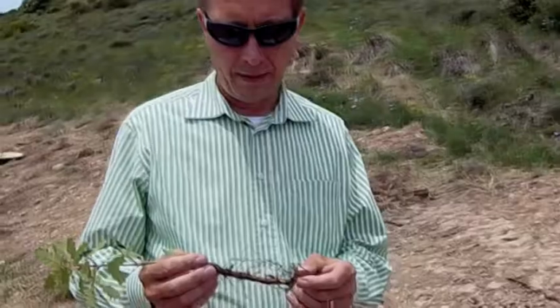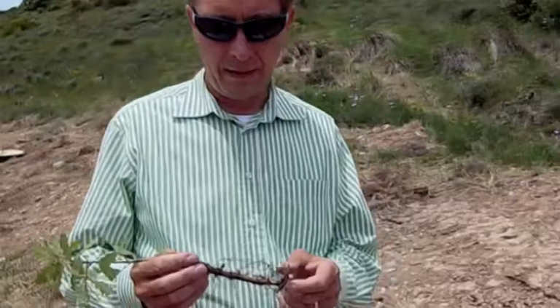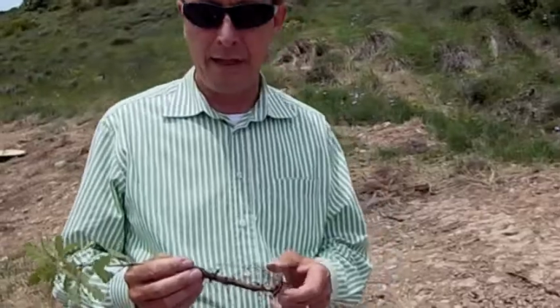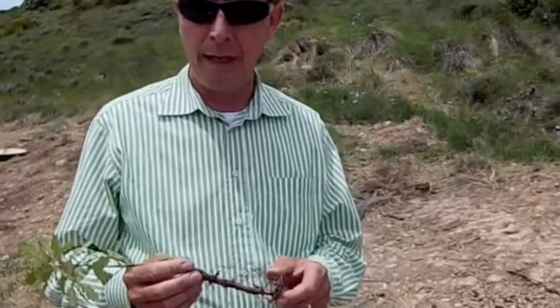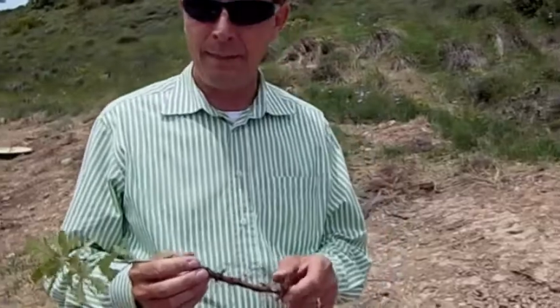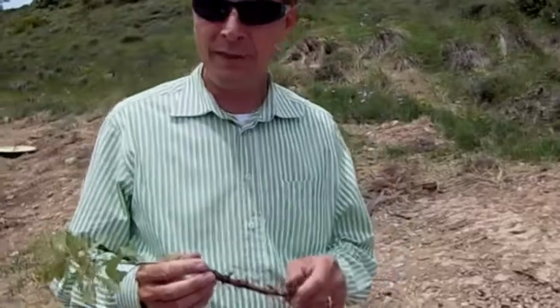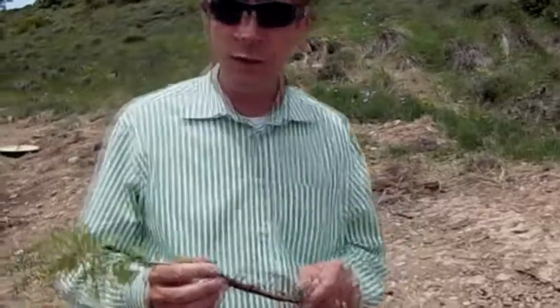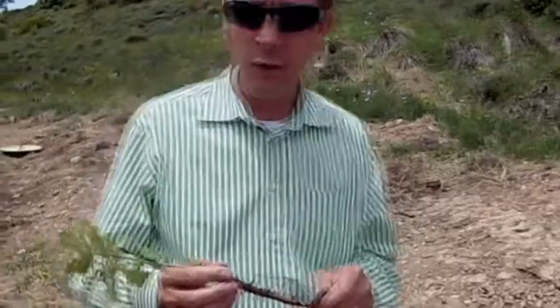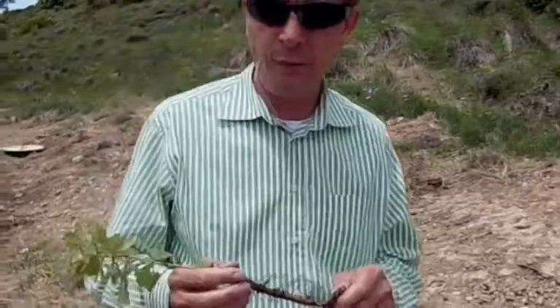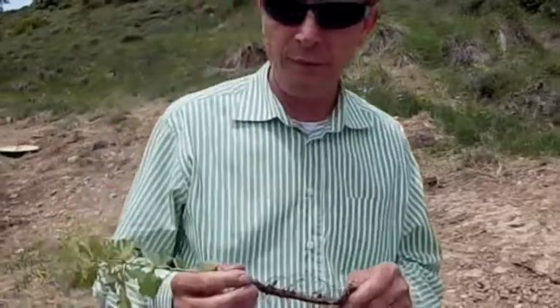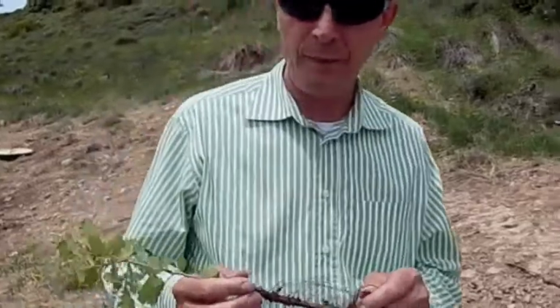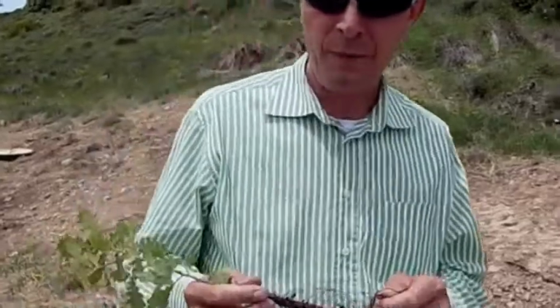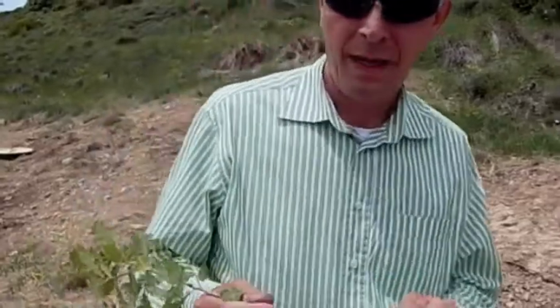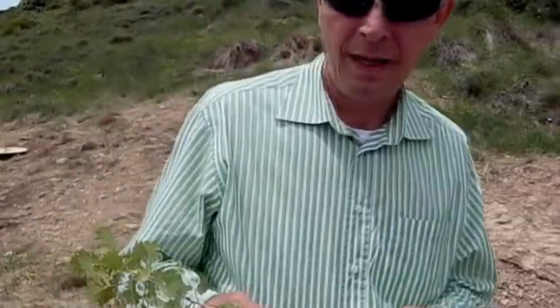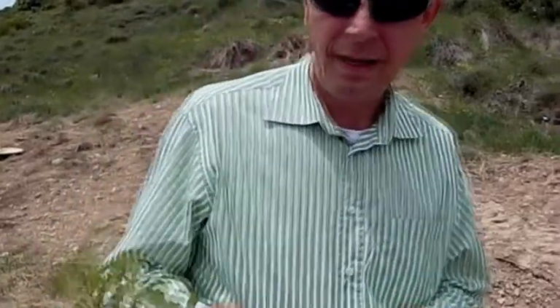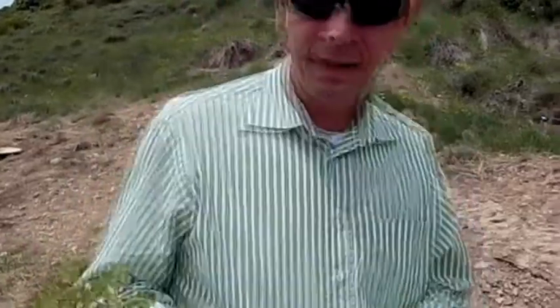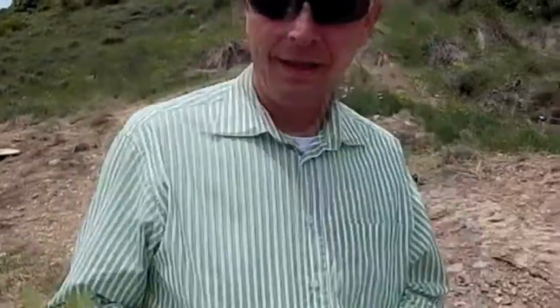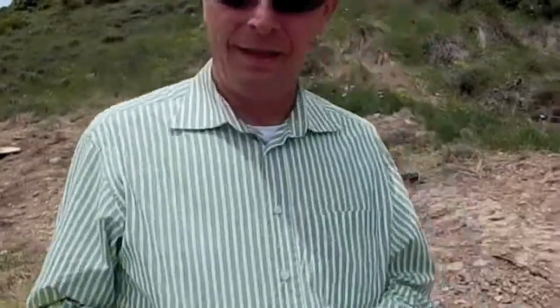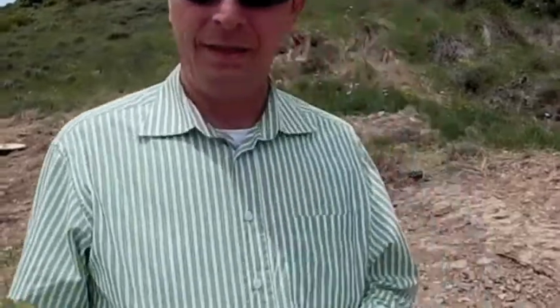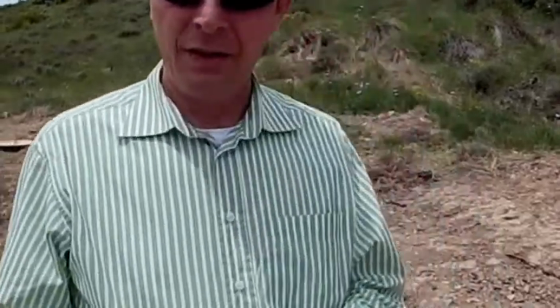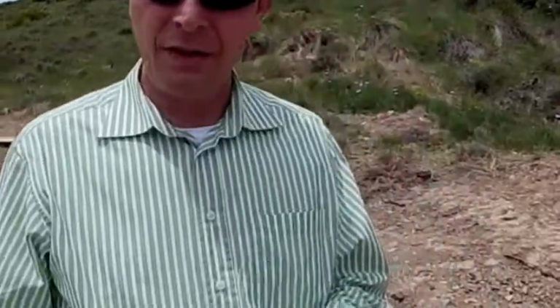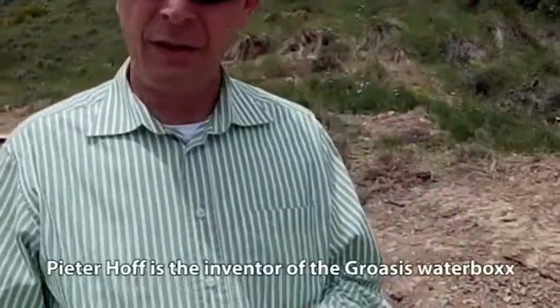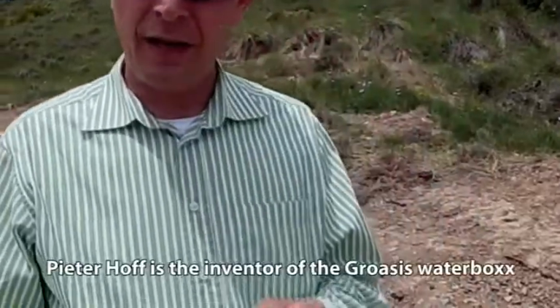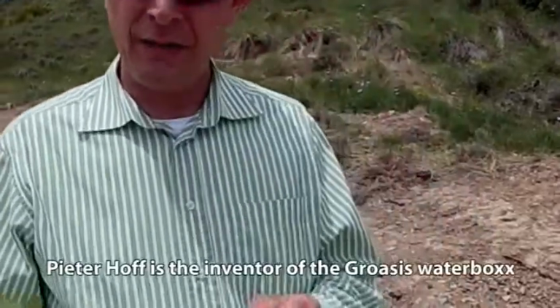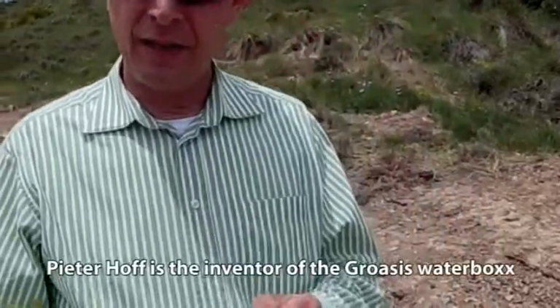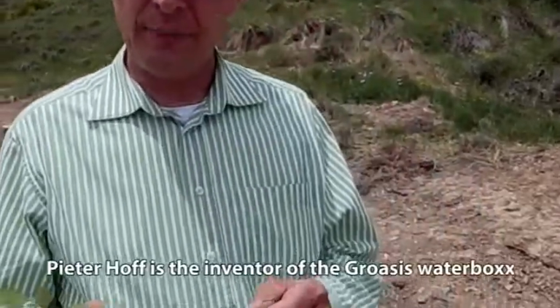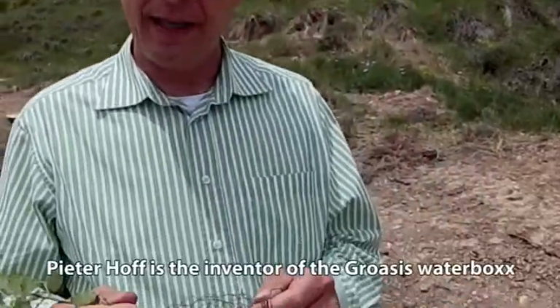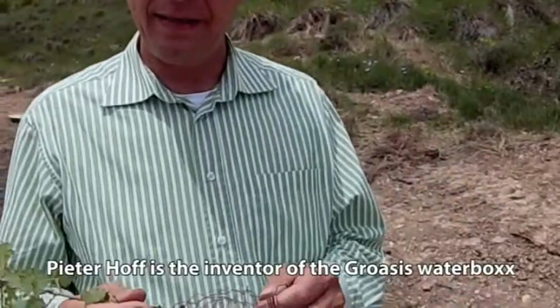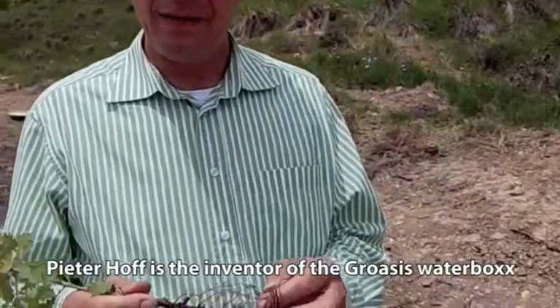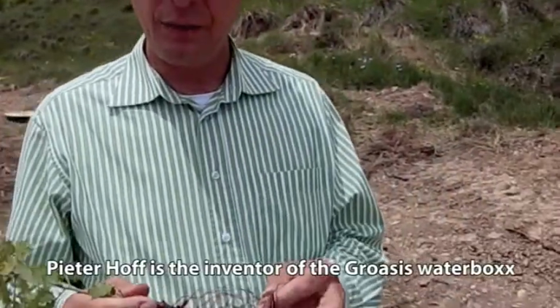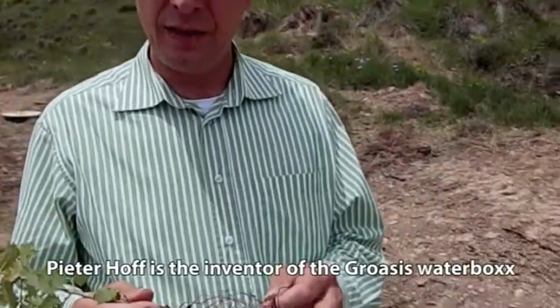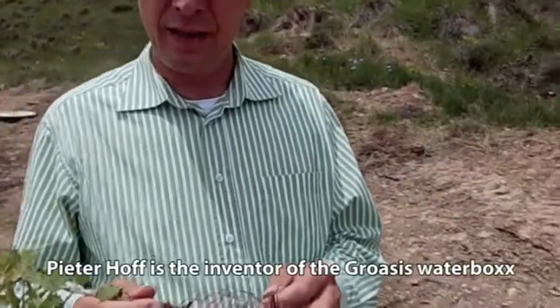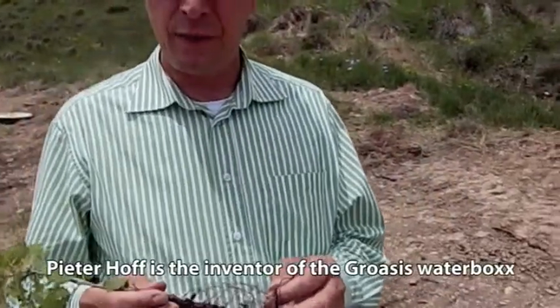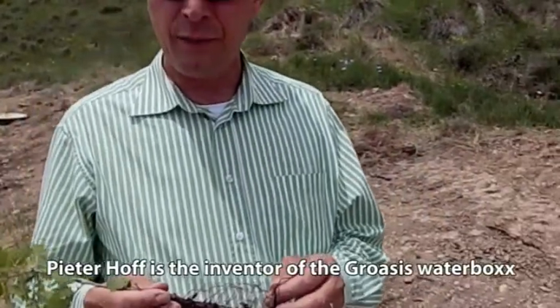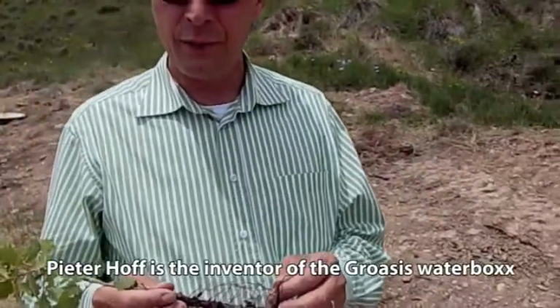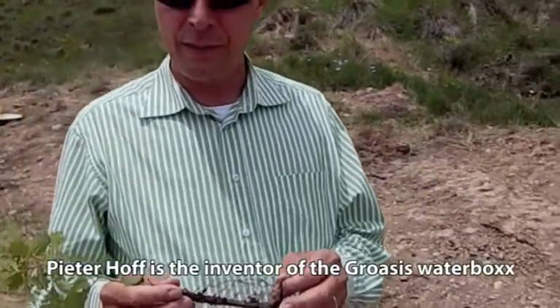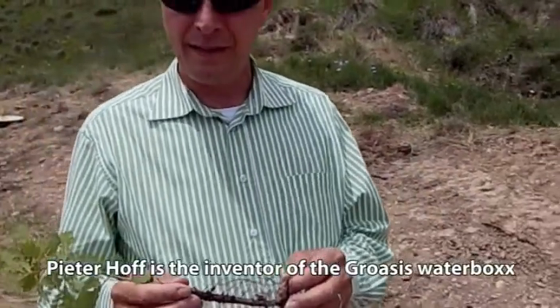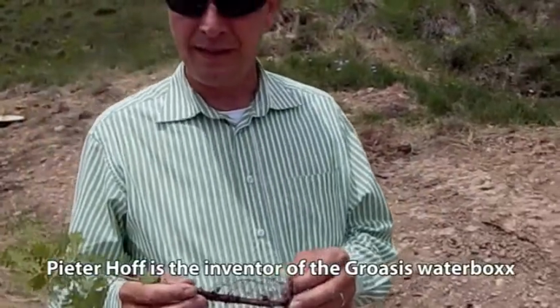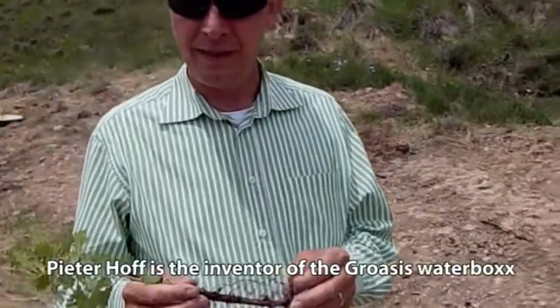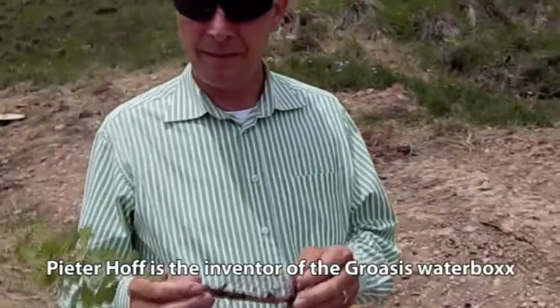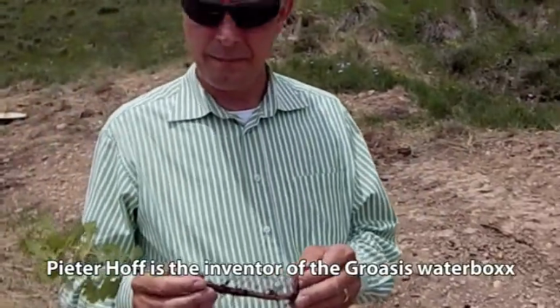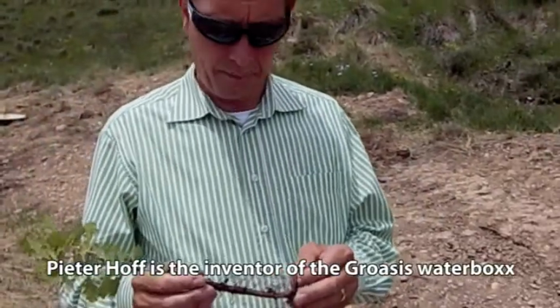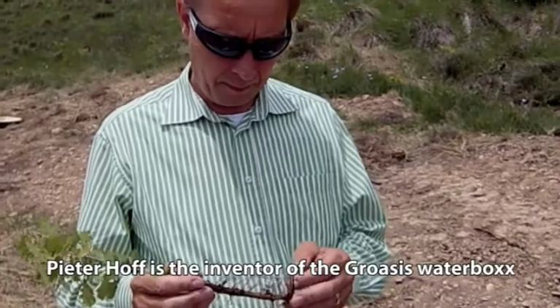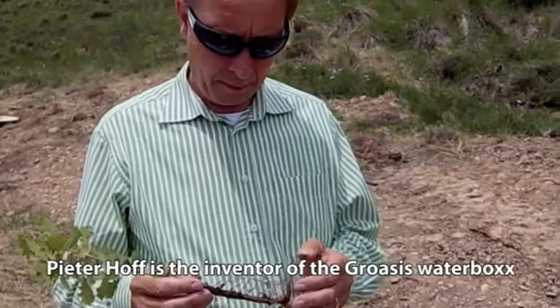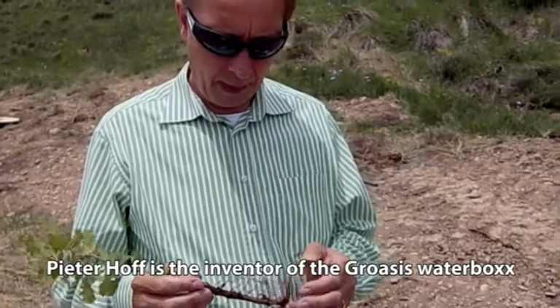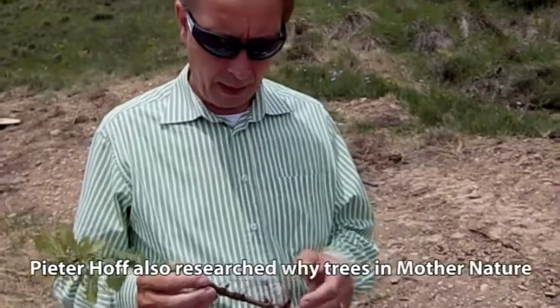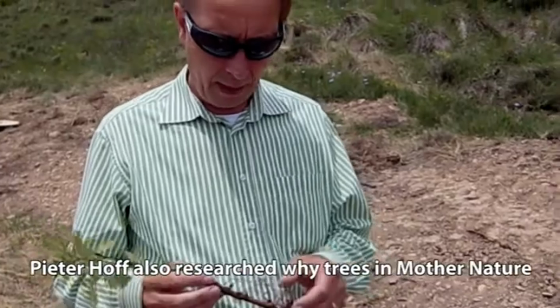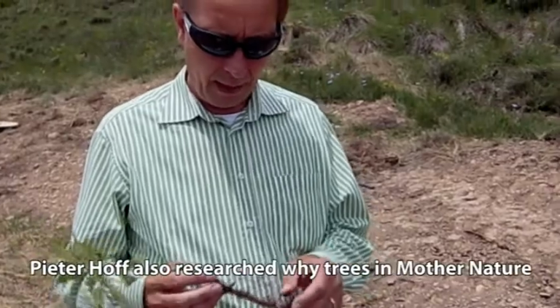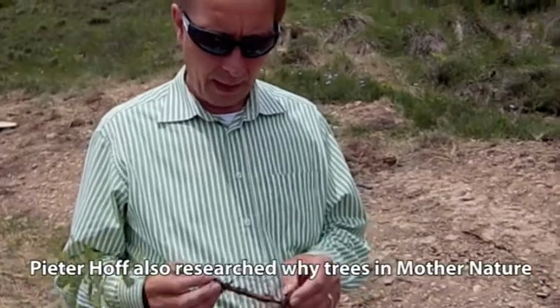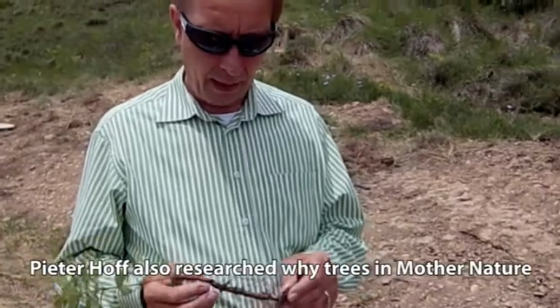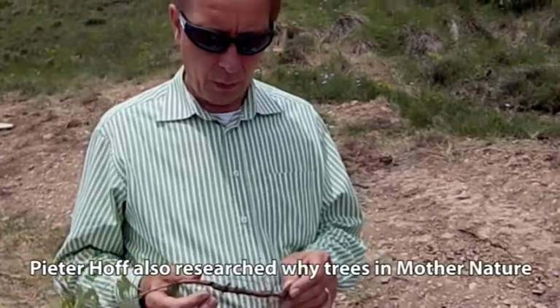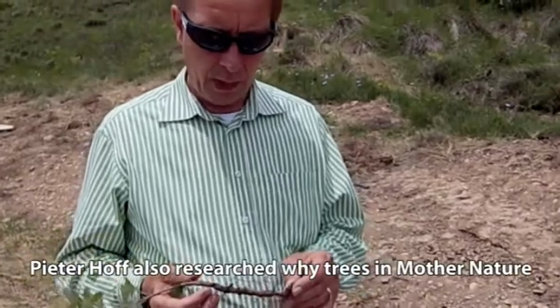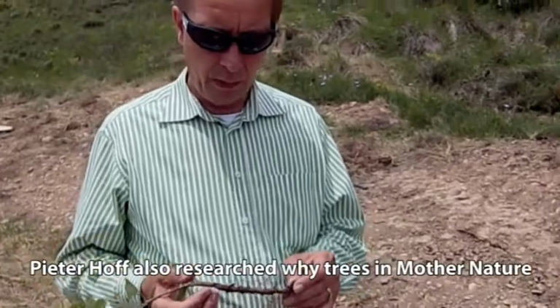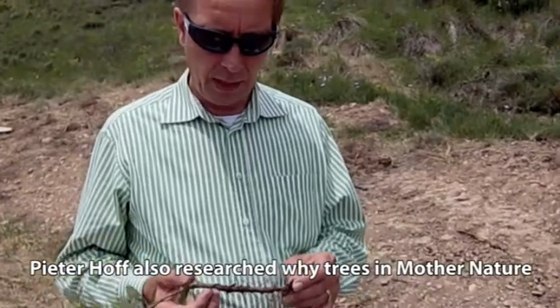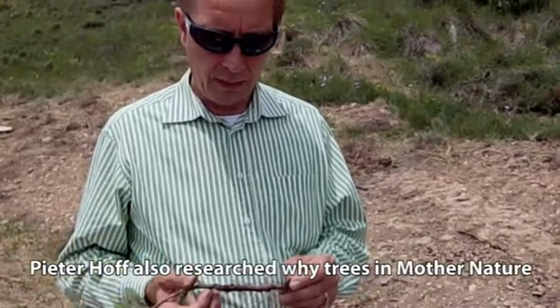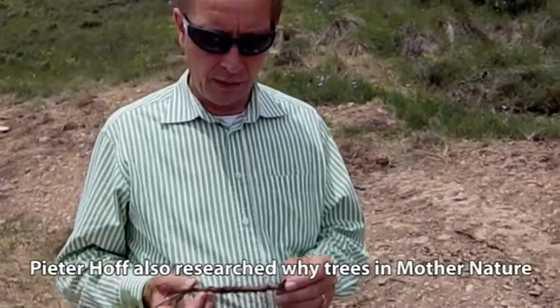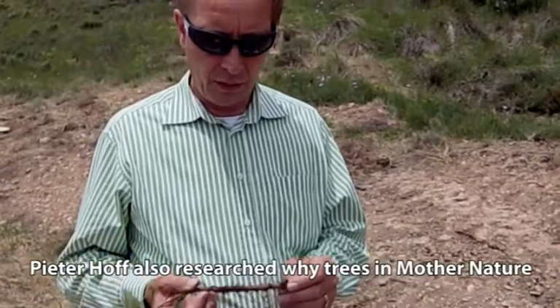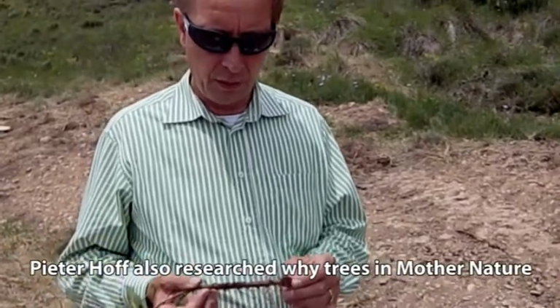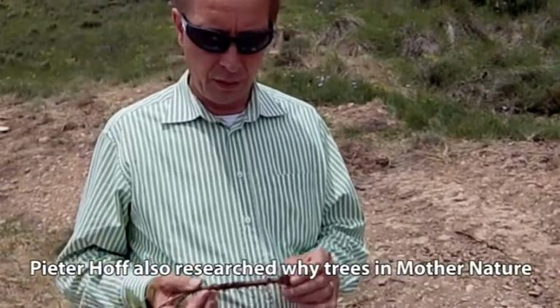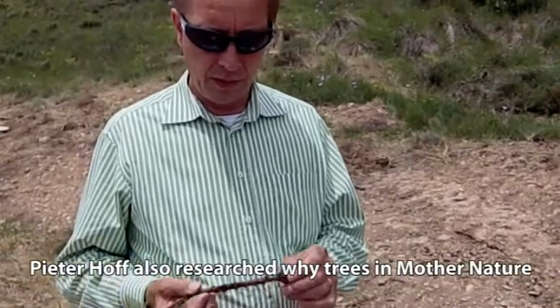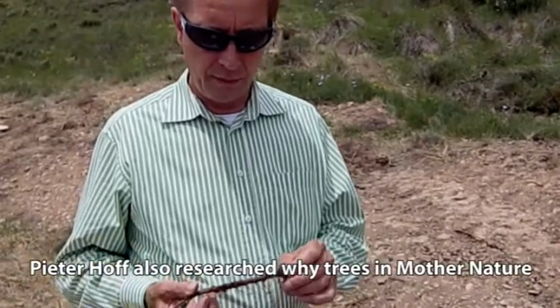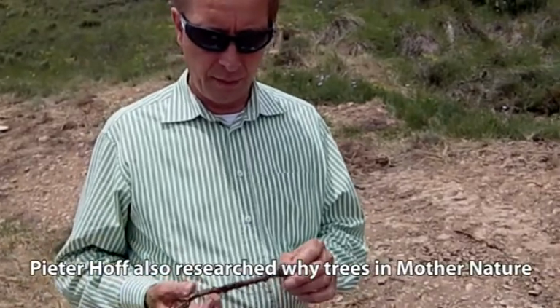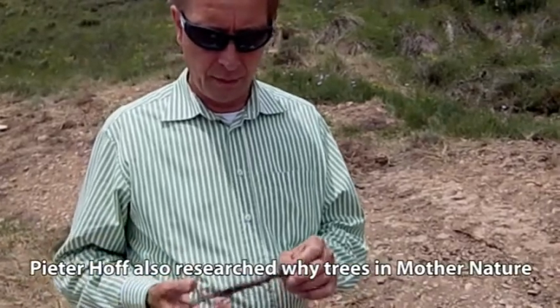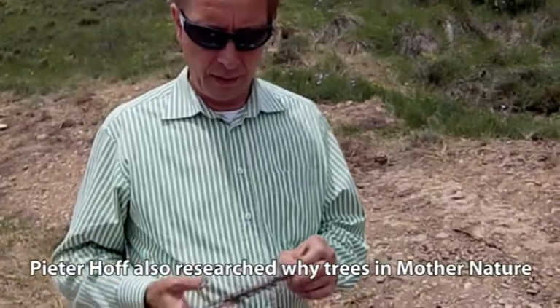I'm Peter Hof, just arrived in Spain to check our first planting. And what I would like to show you is the following.